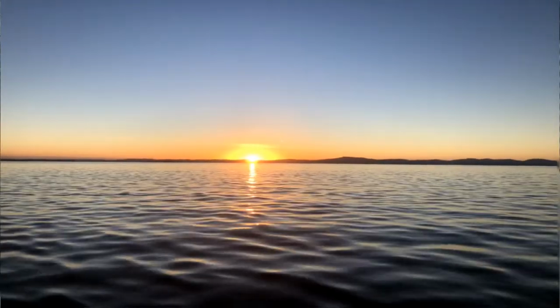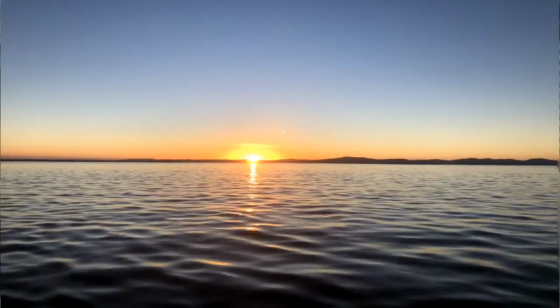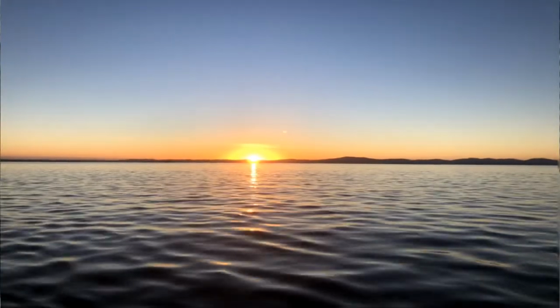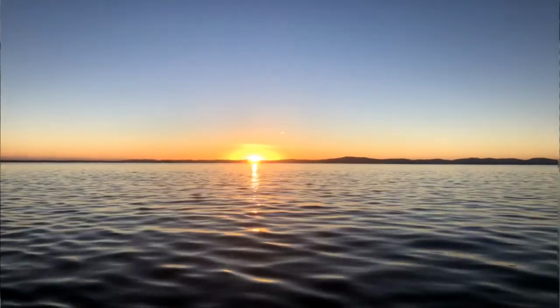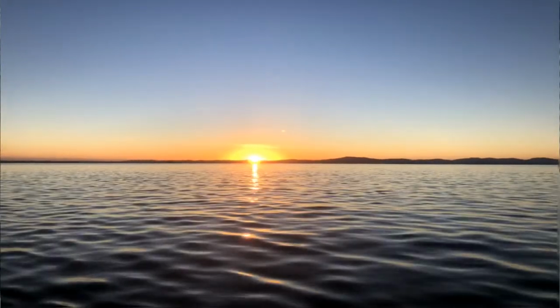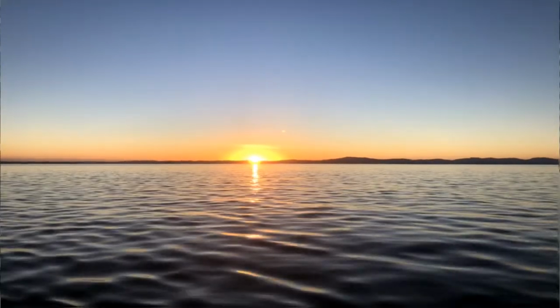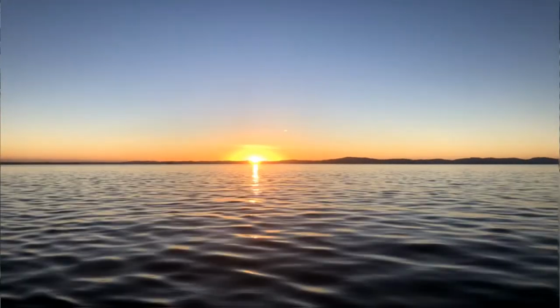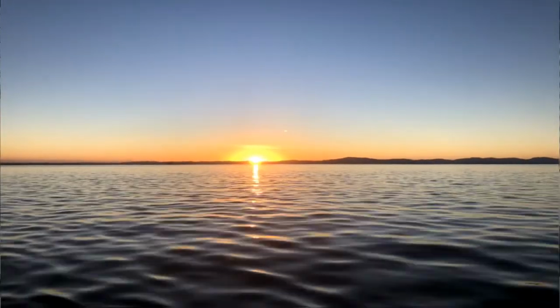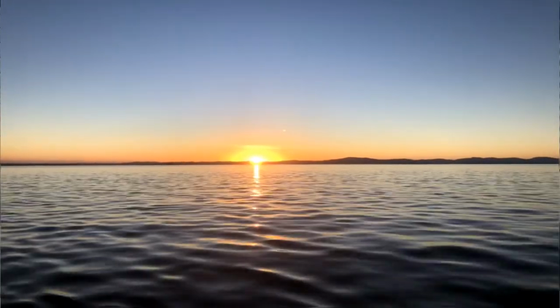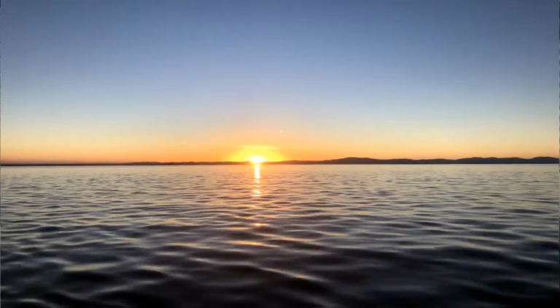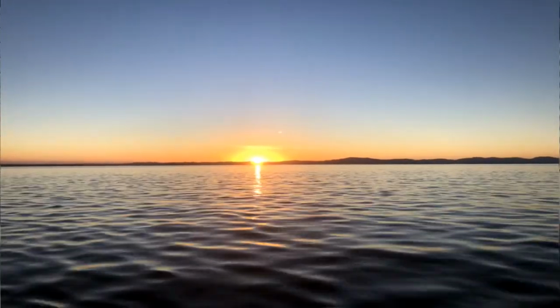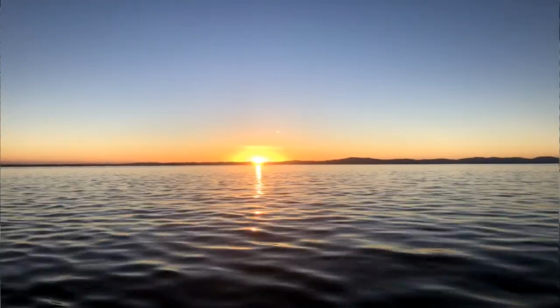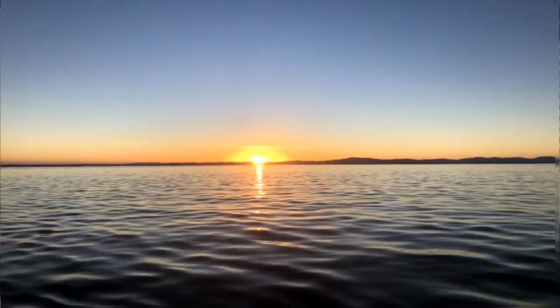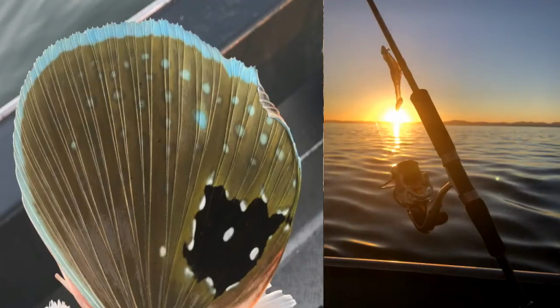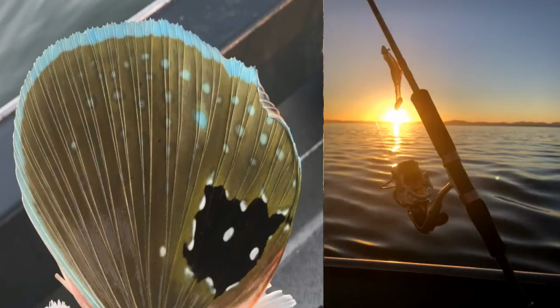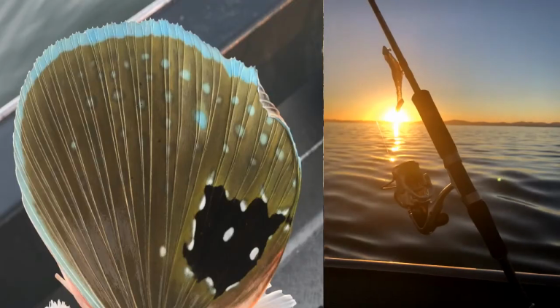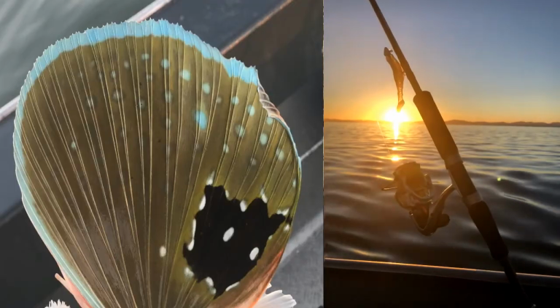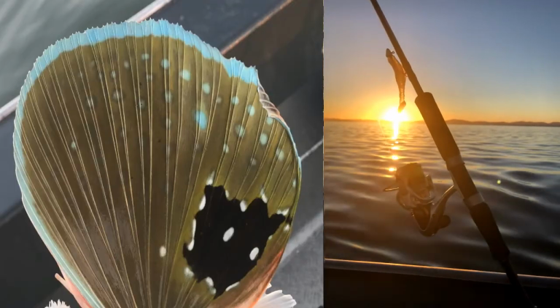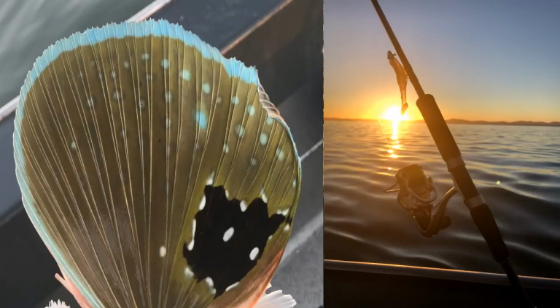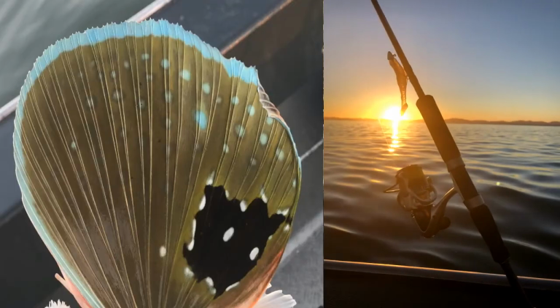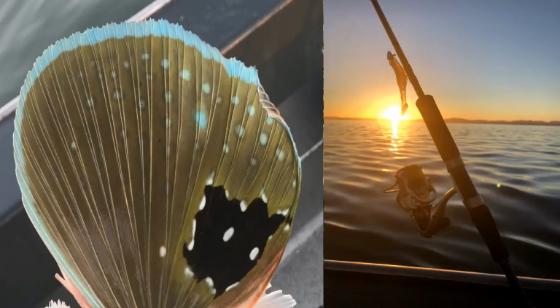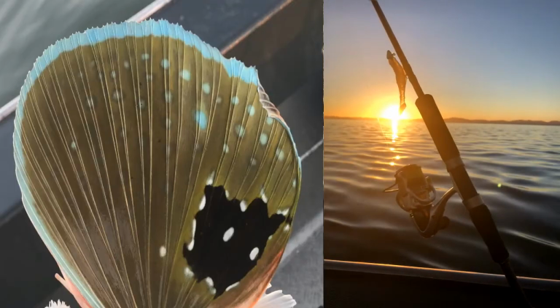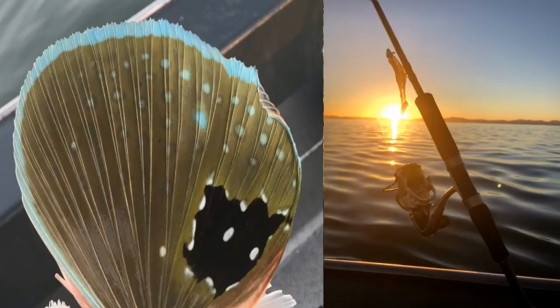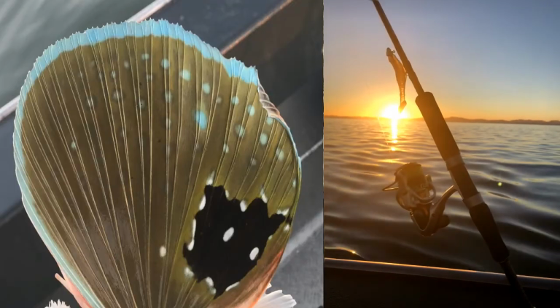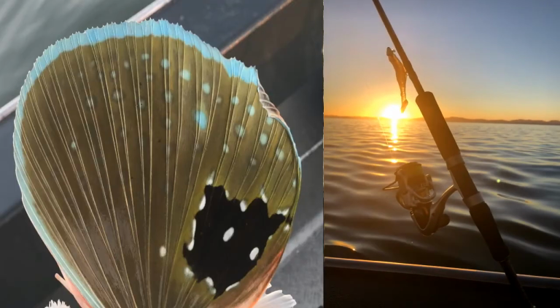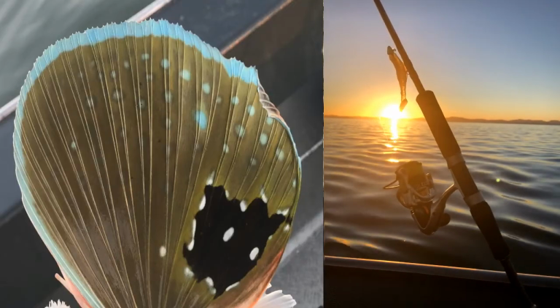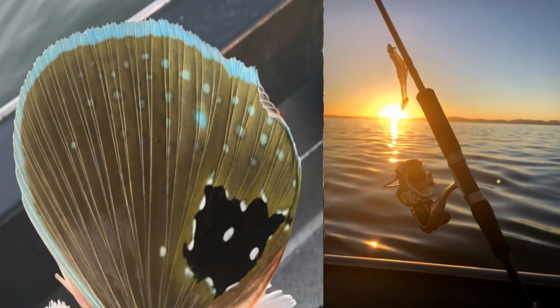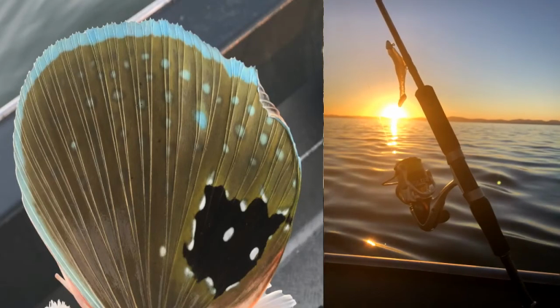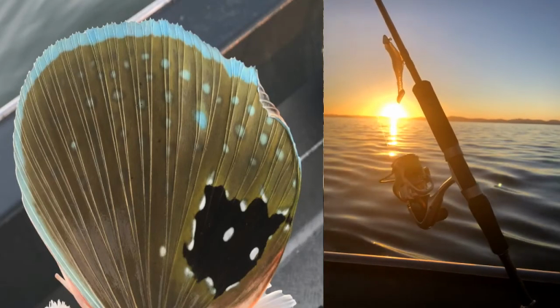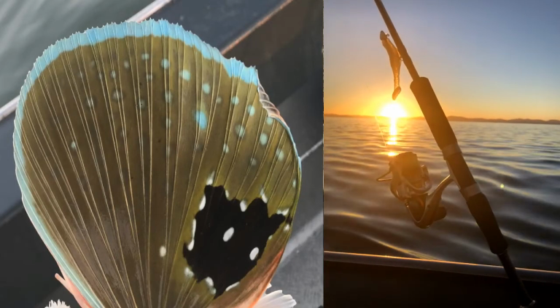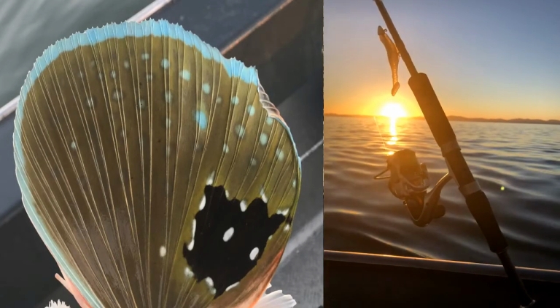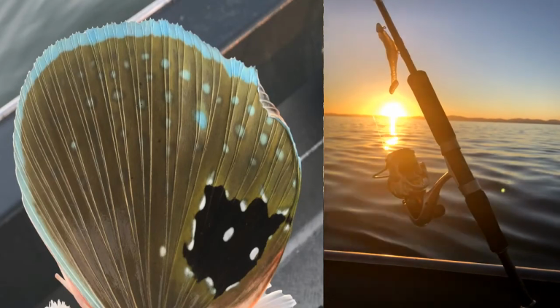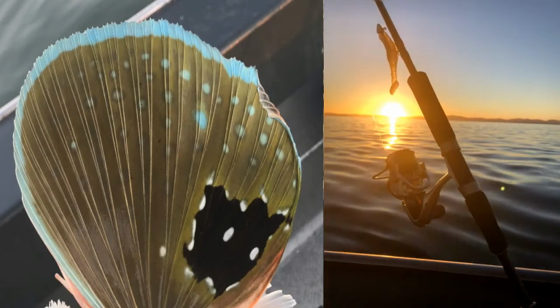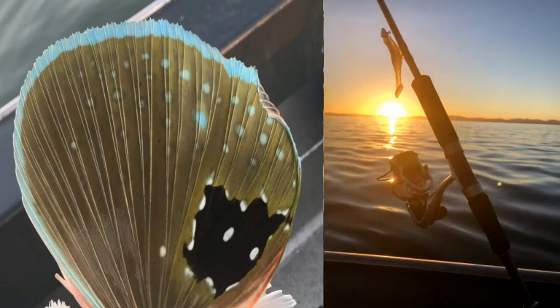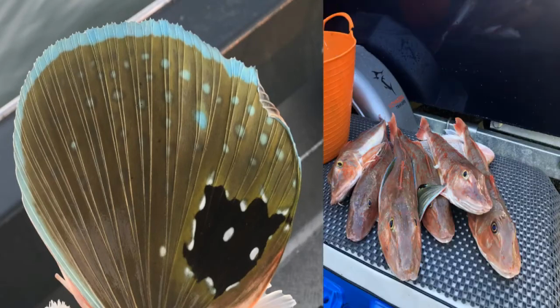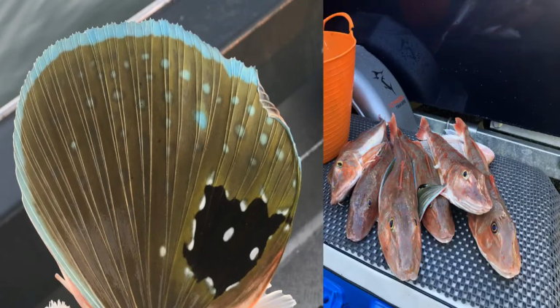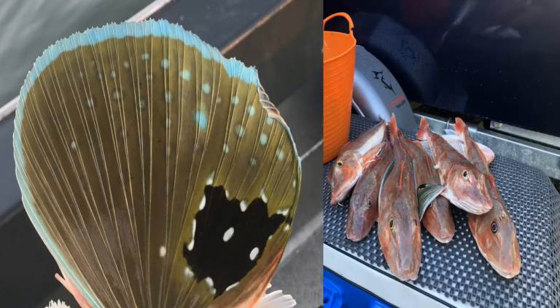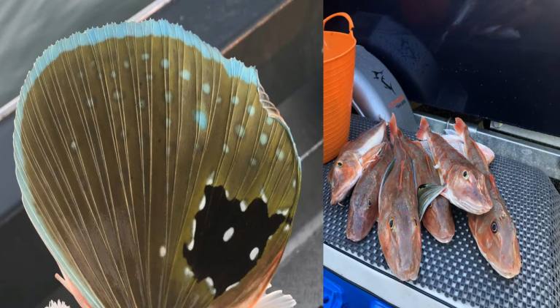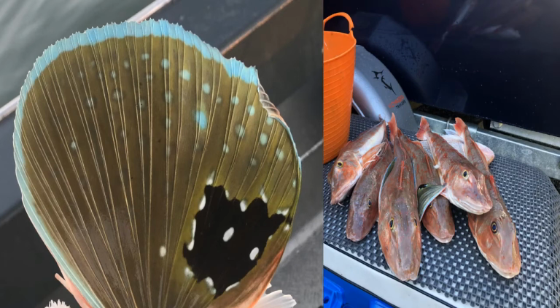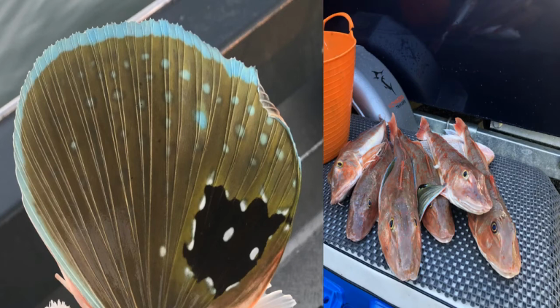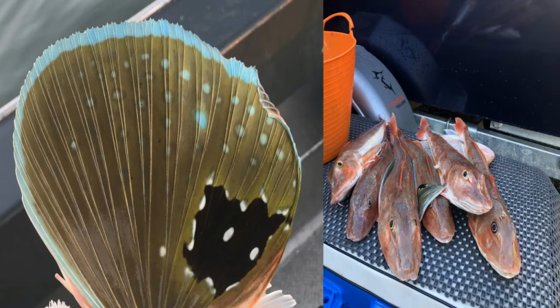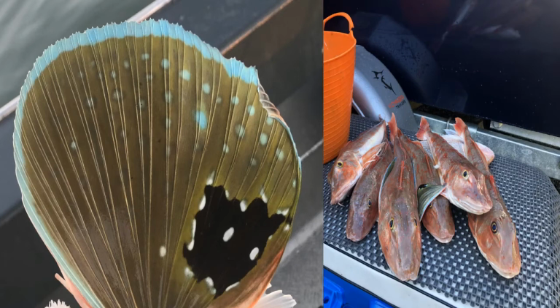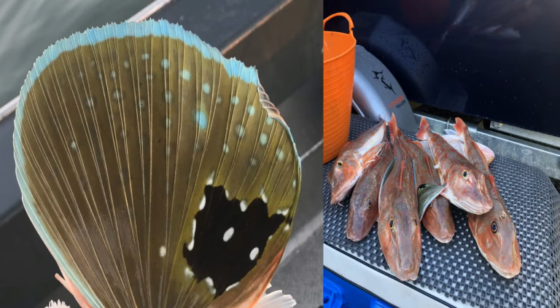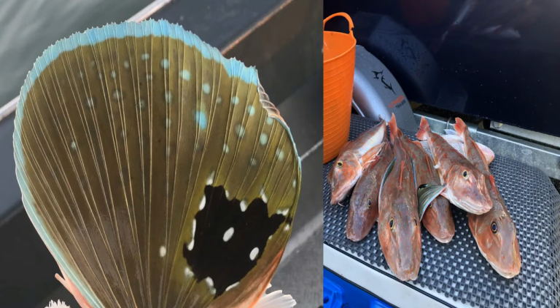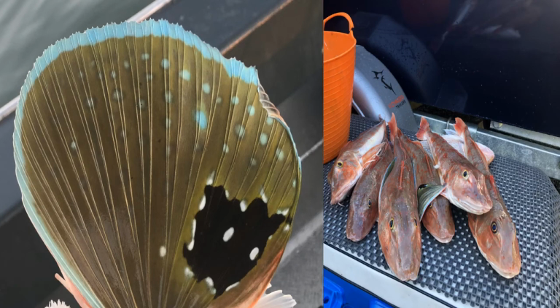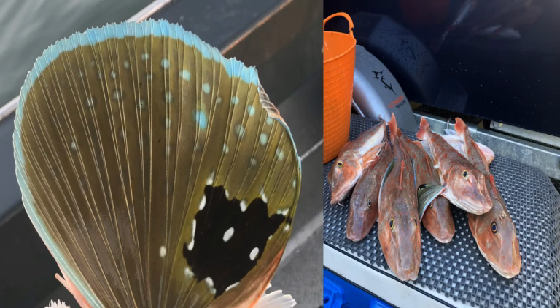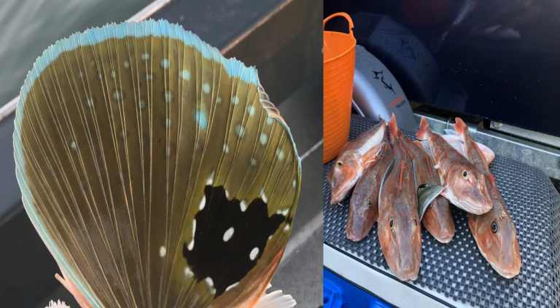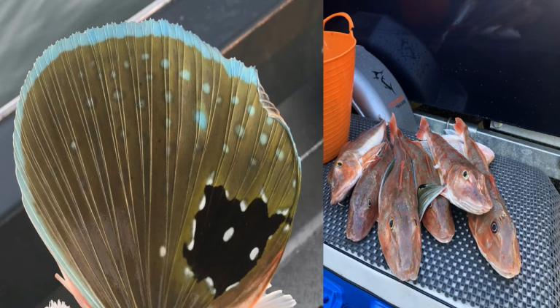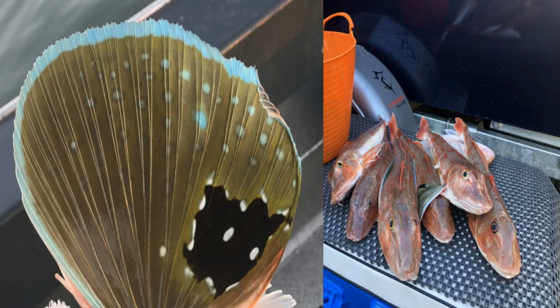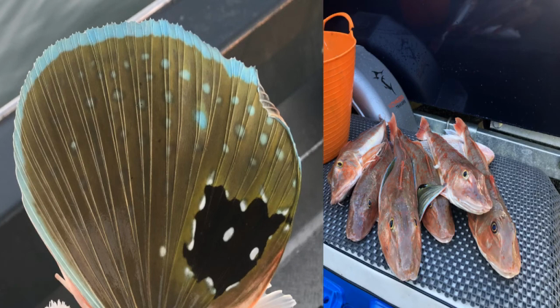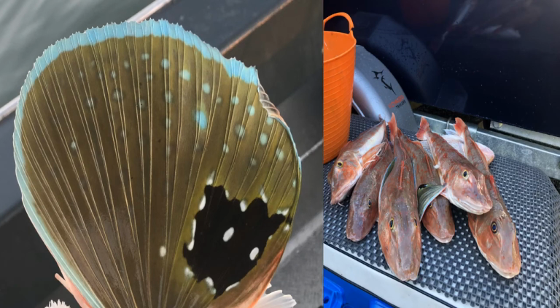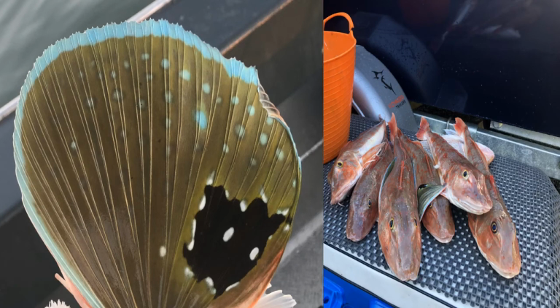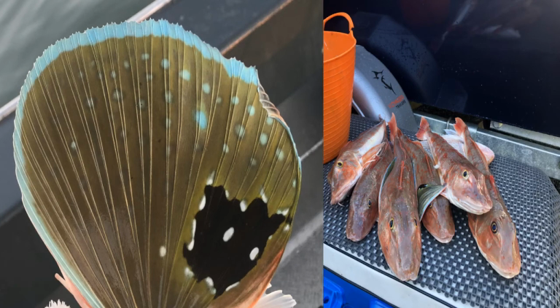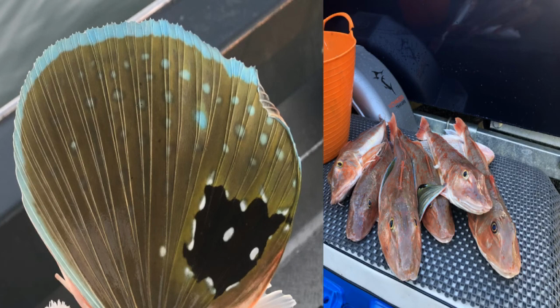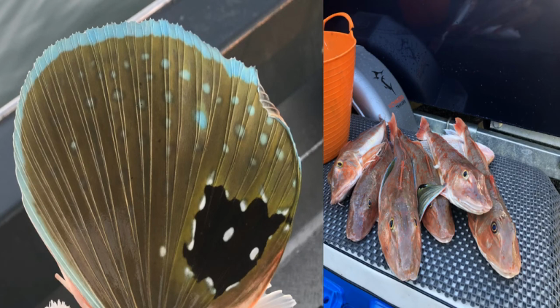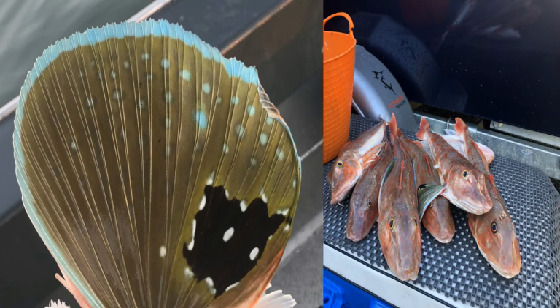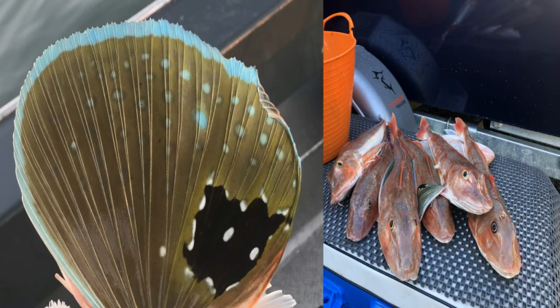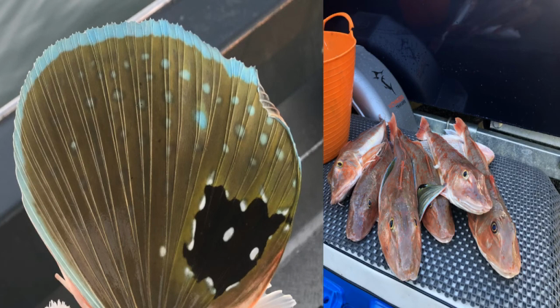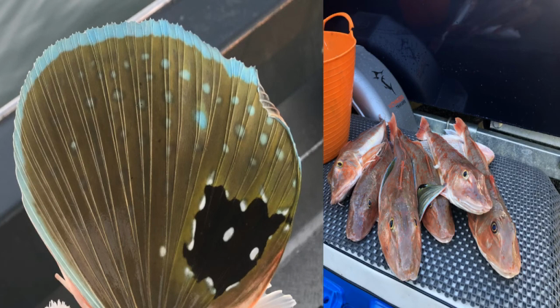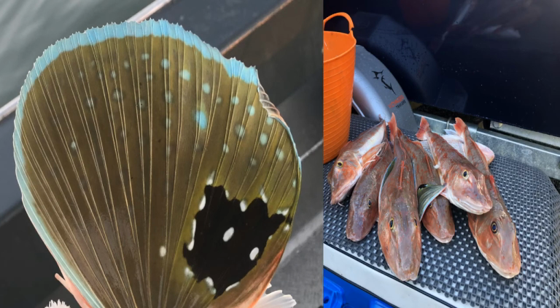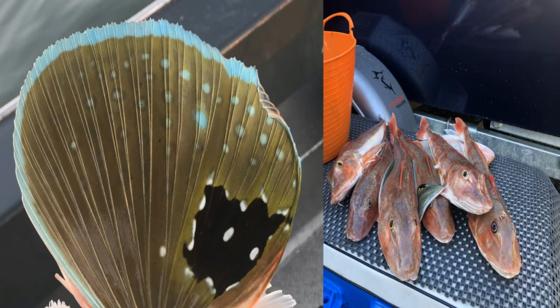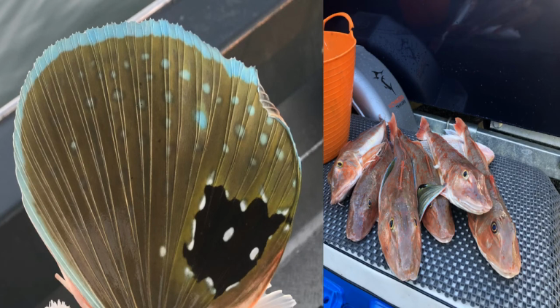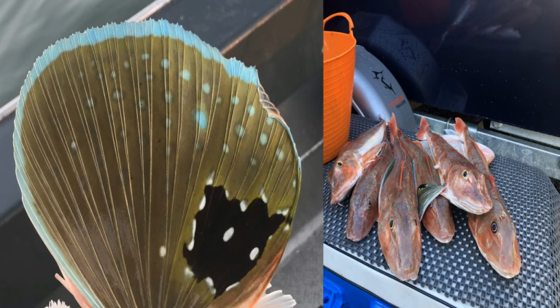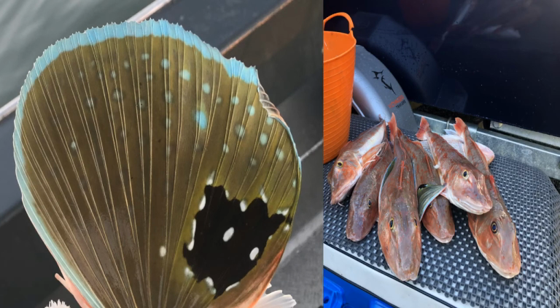This morning we've been out on the harbour and caught some gurnard, so we just kept enough for a couple of feeds, which is pretty good.